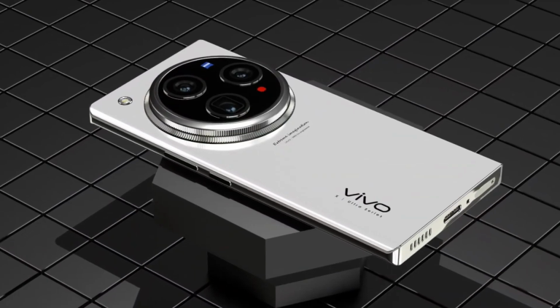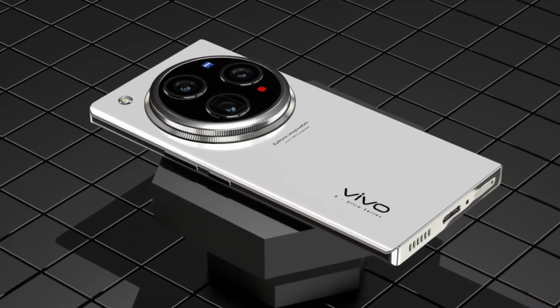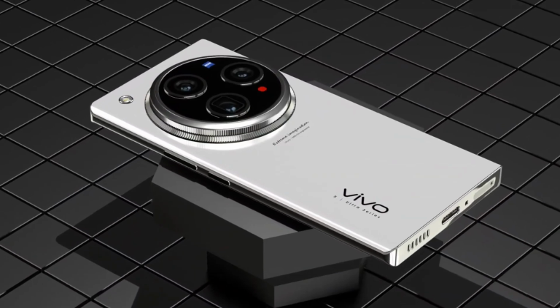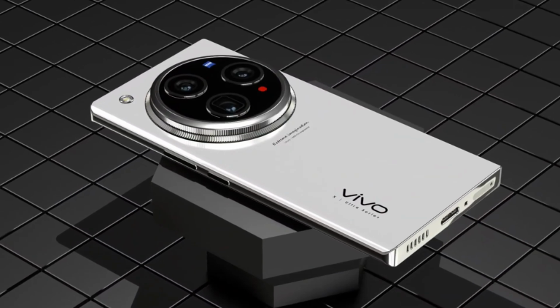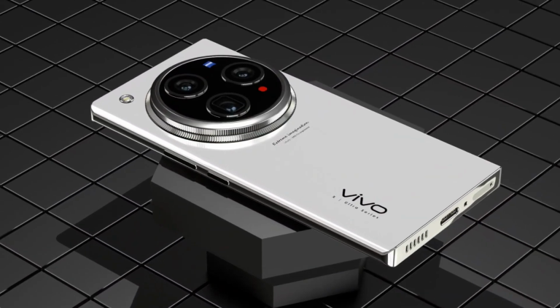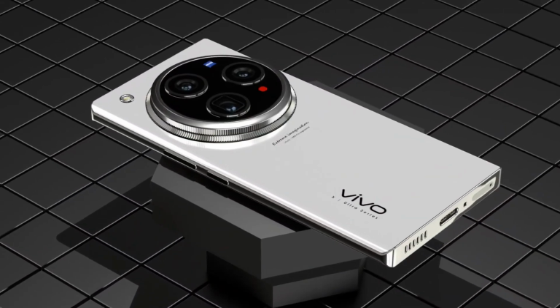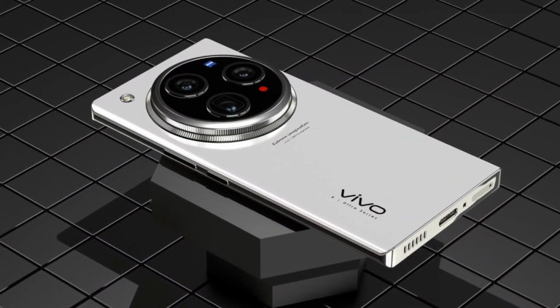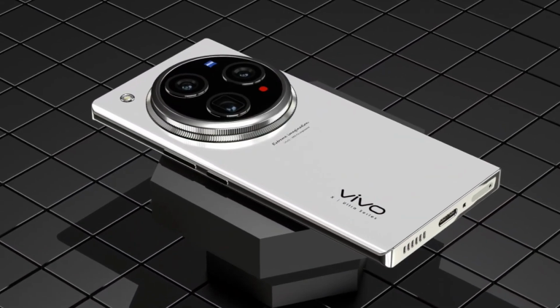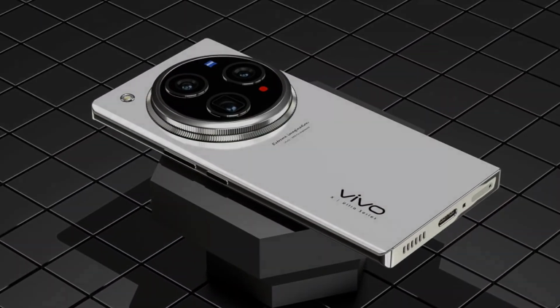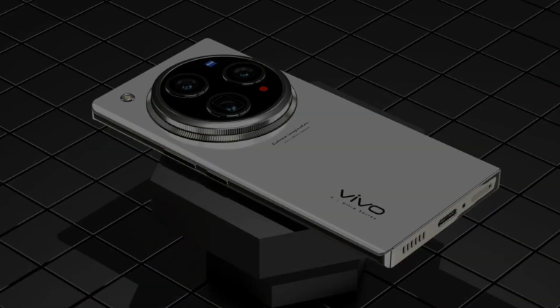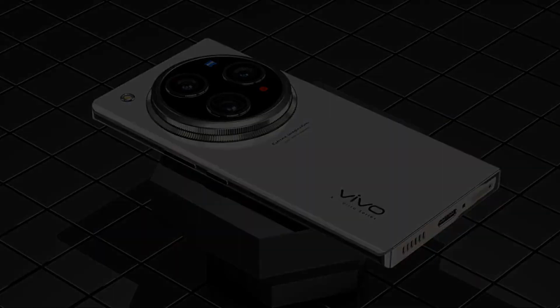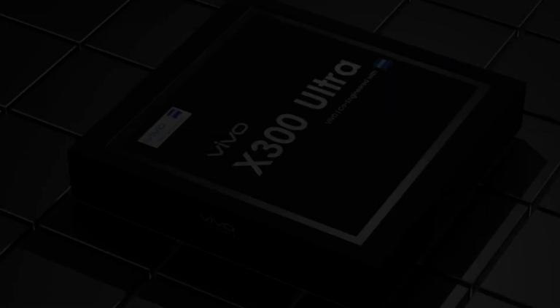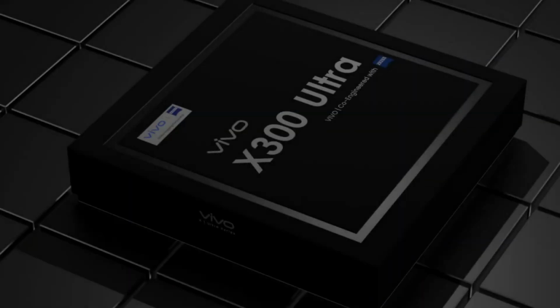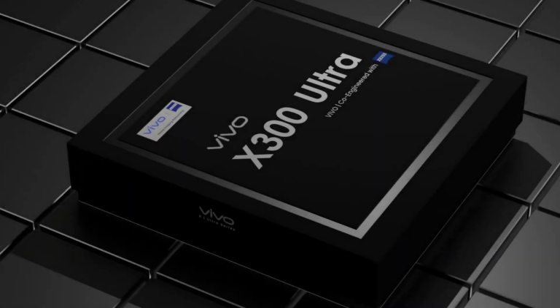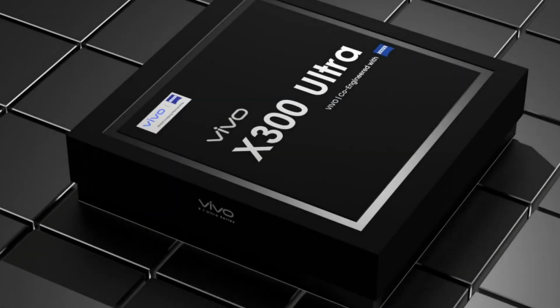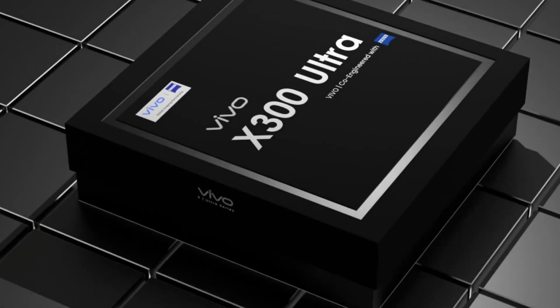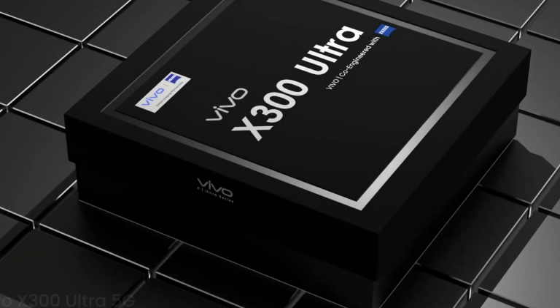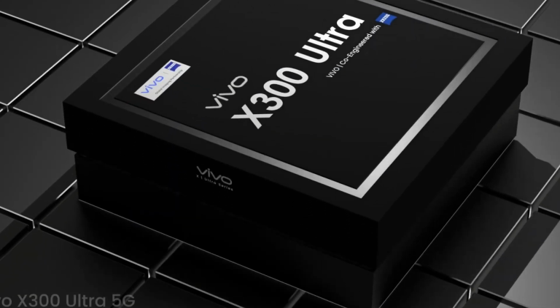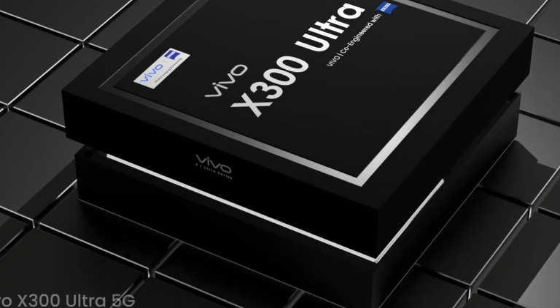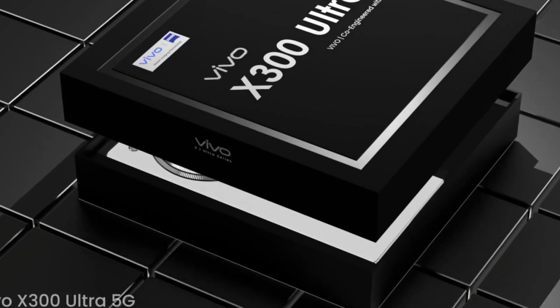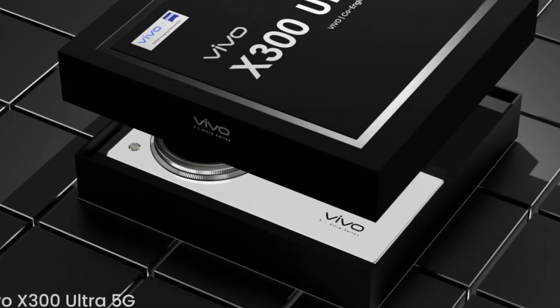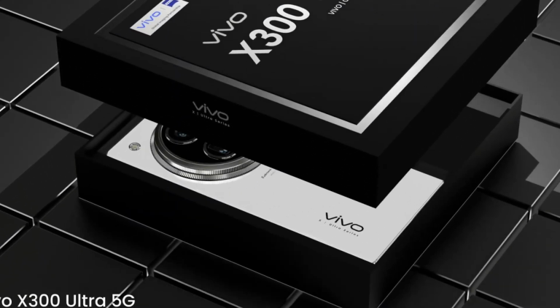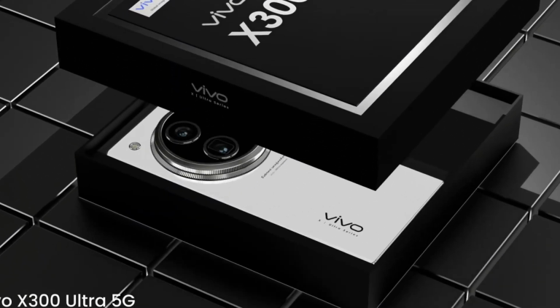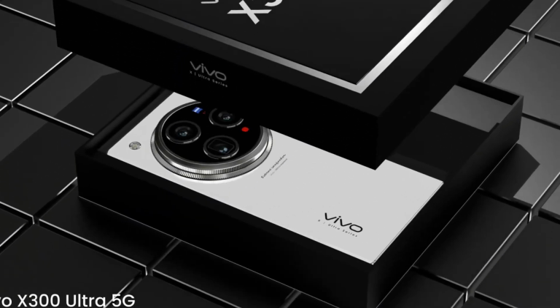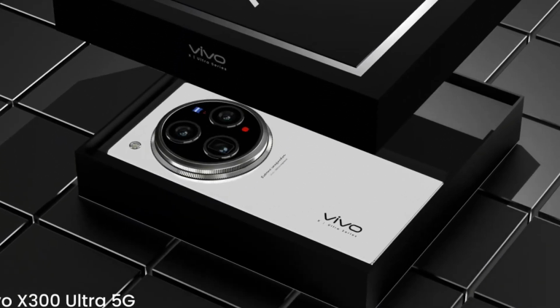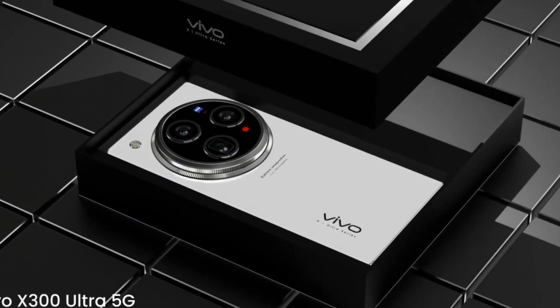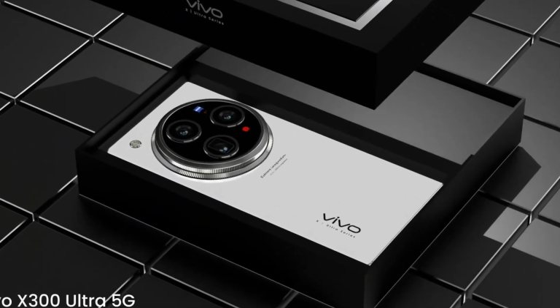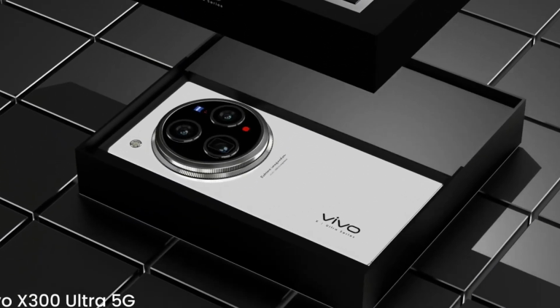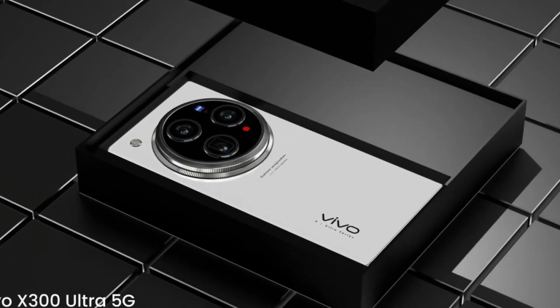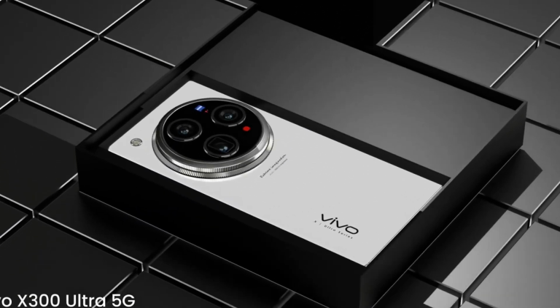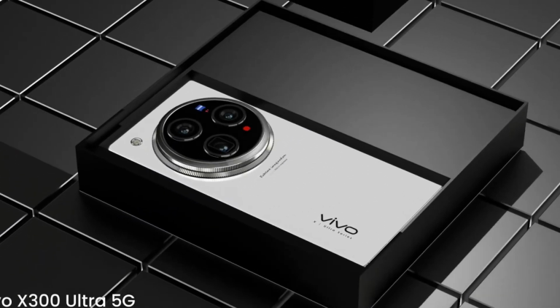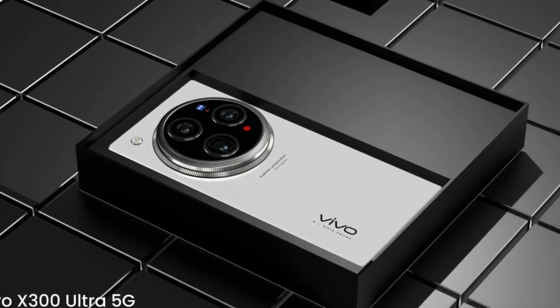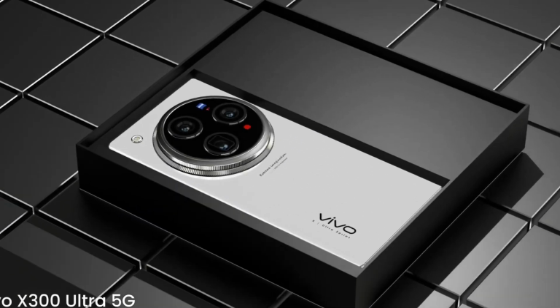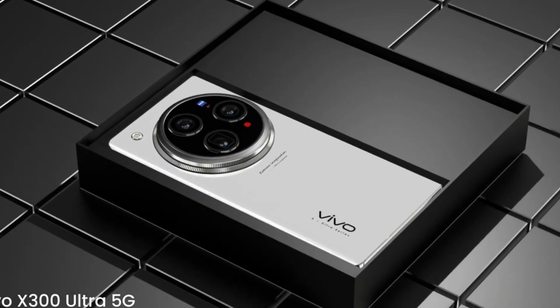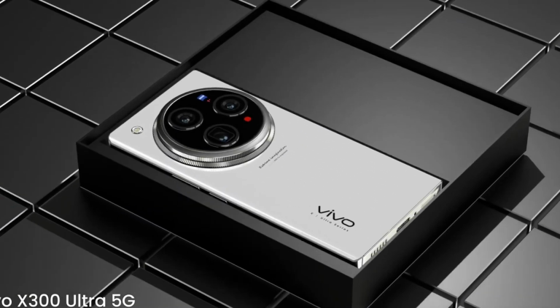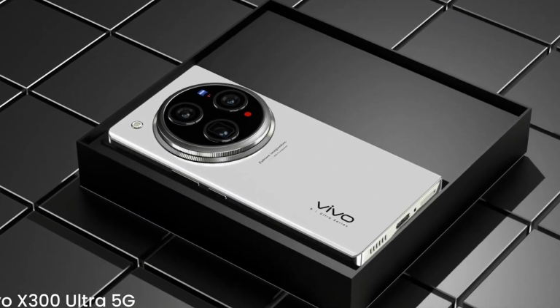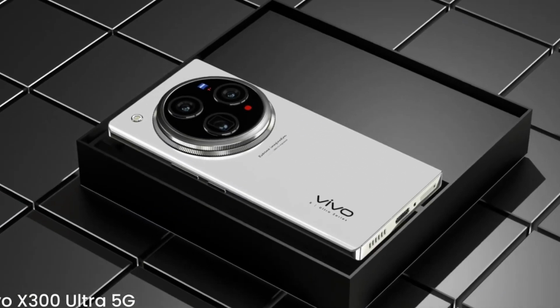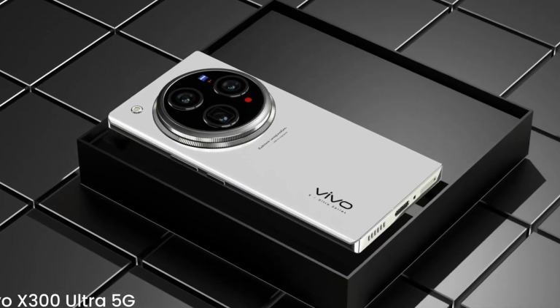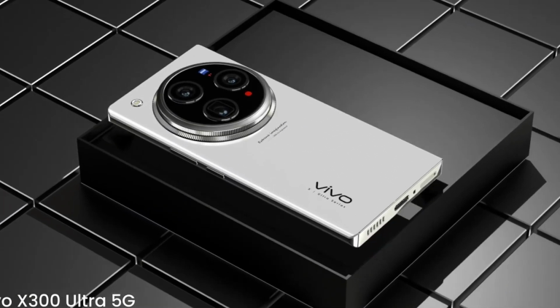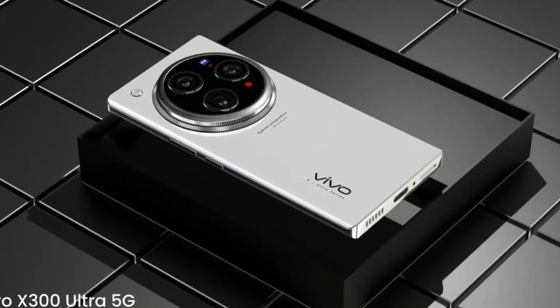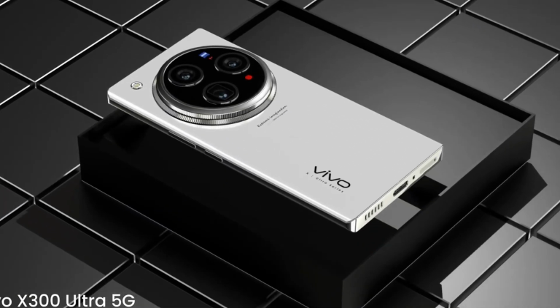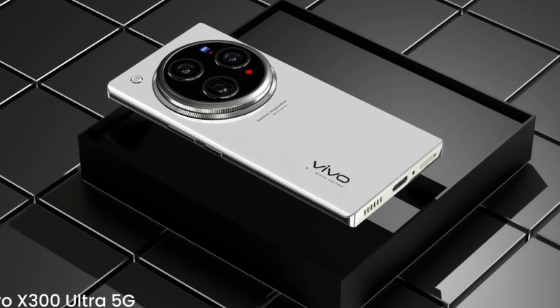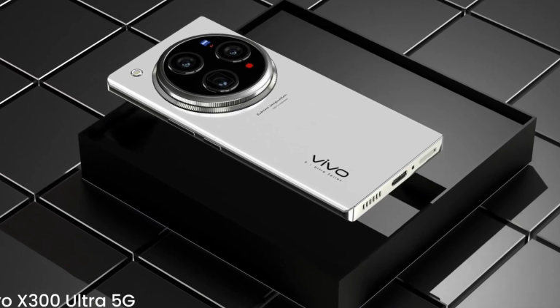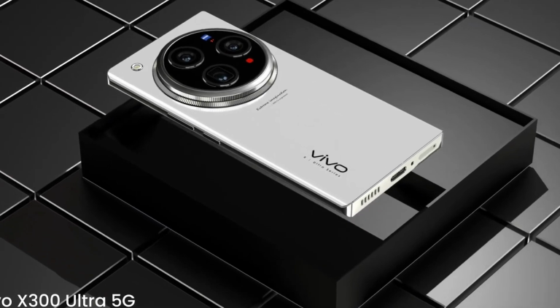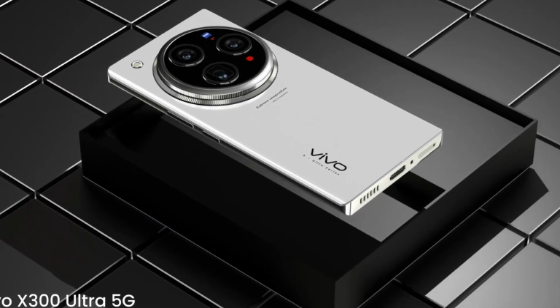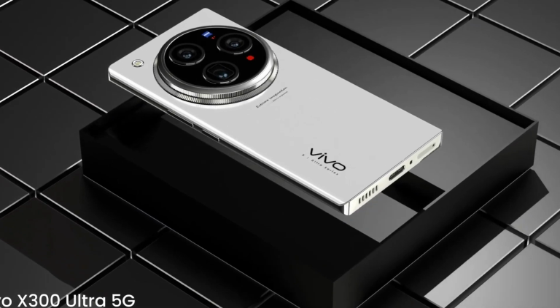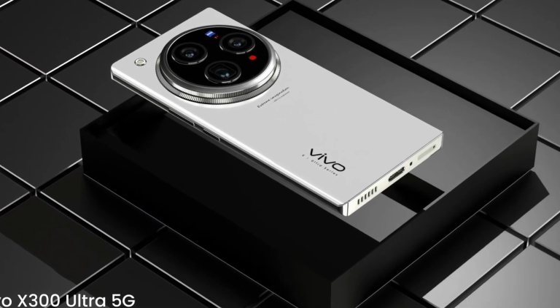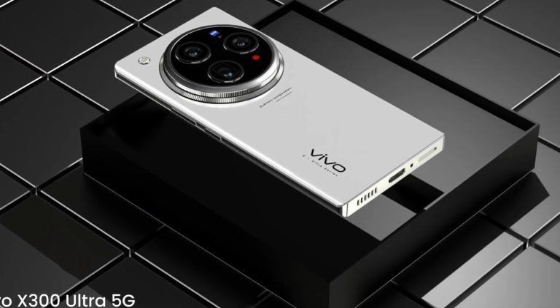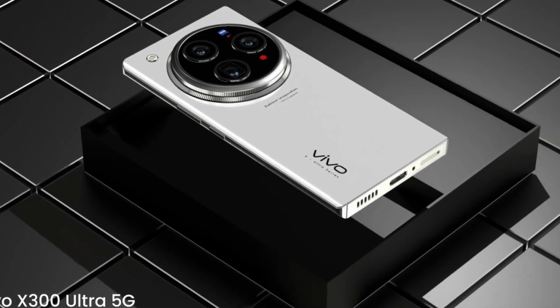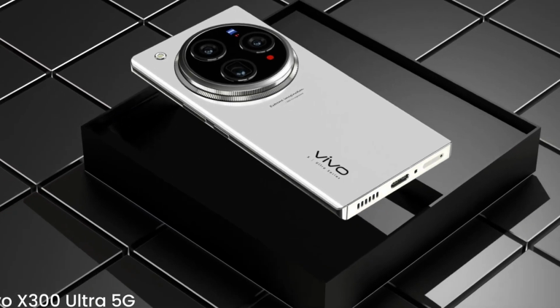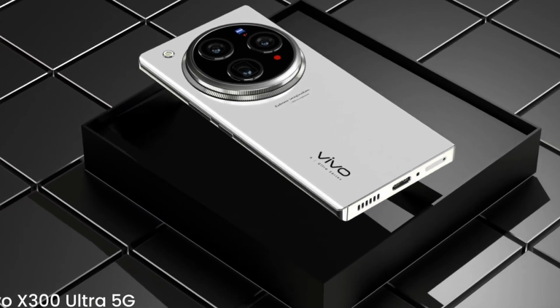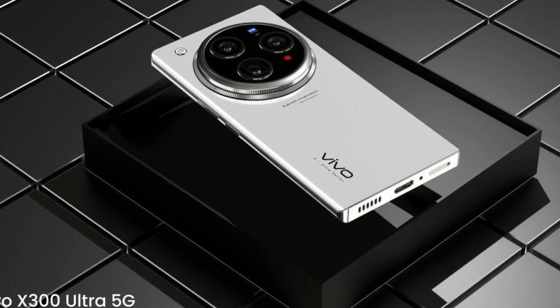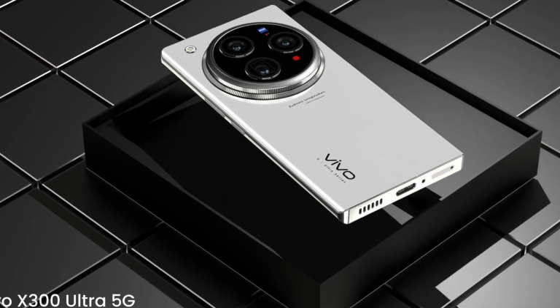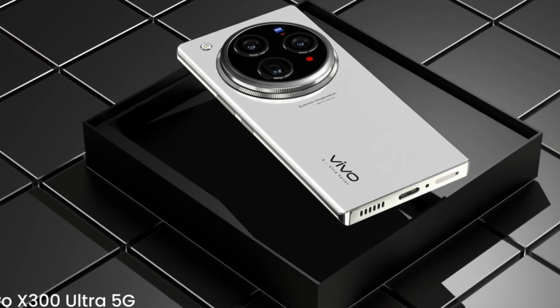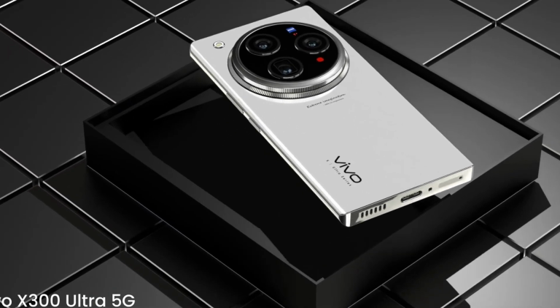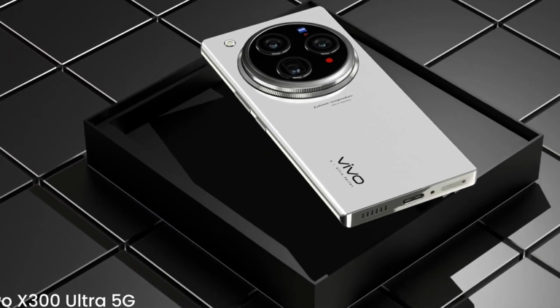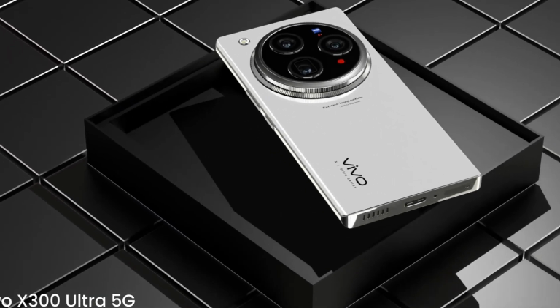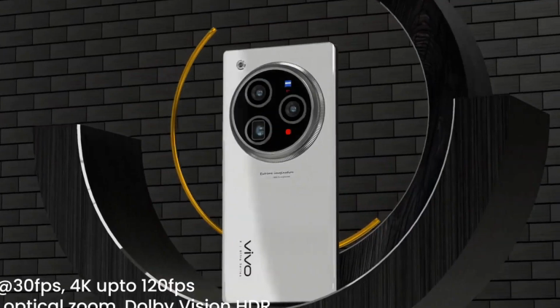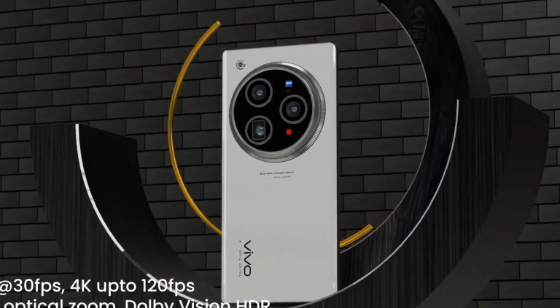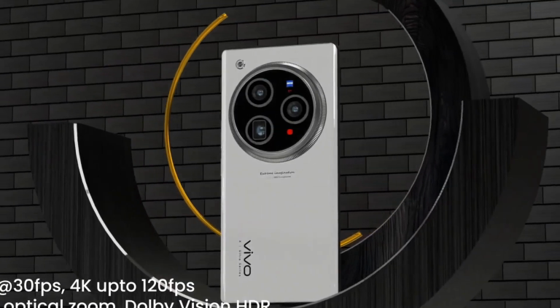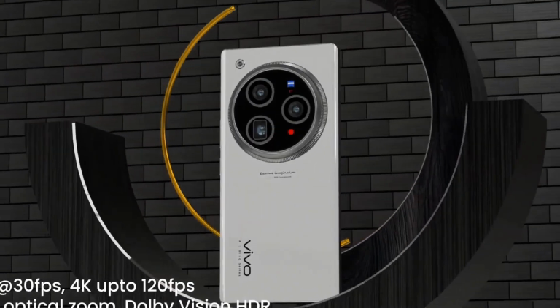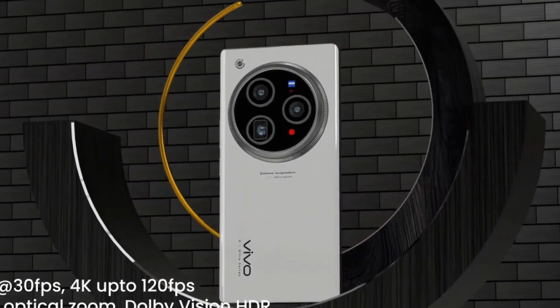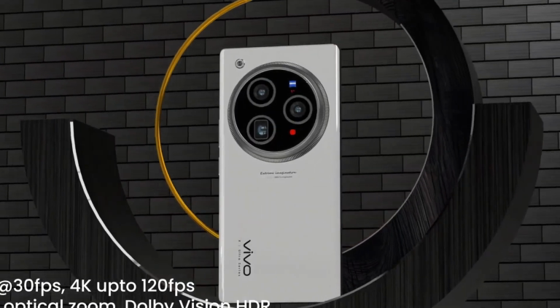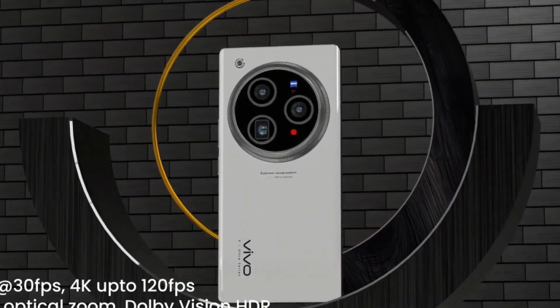The Vivo X300 Ultra redefines the flagship smartphone experience with a bold combination of cutting-edge hardware and premium design.